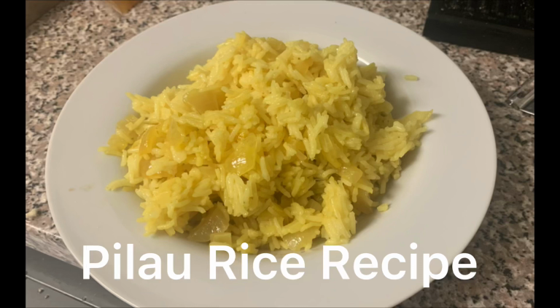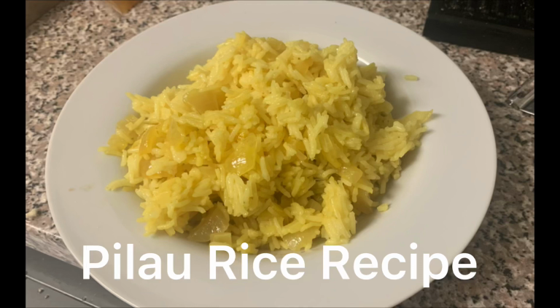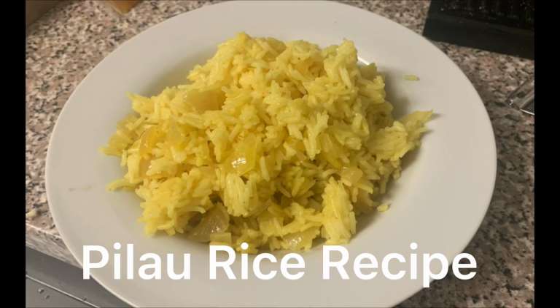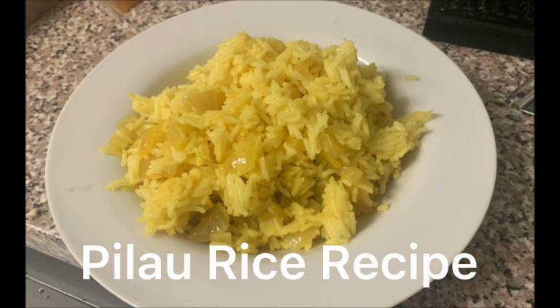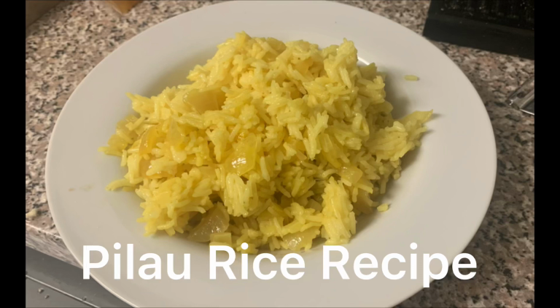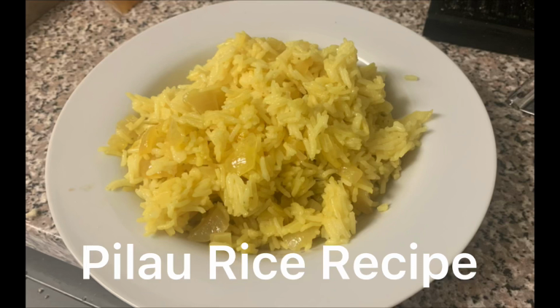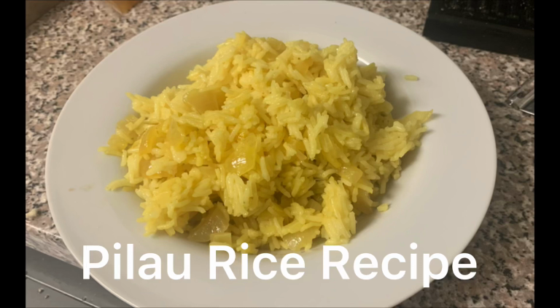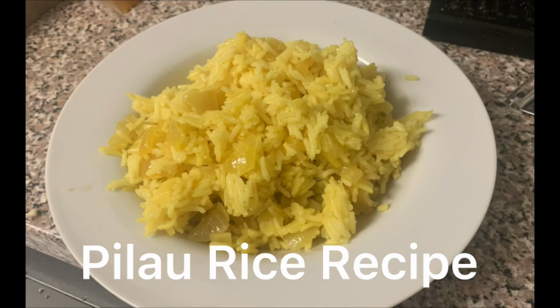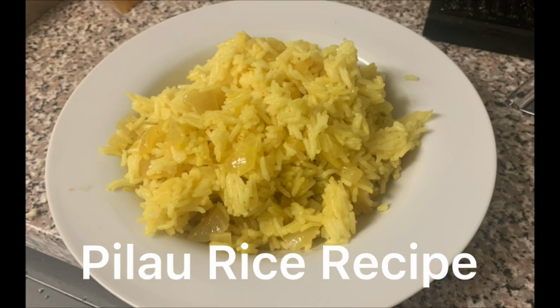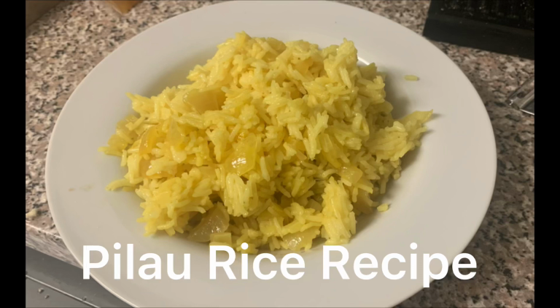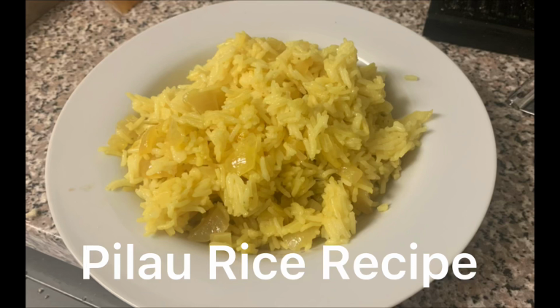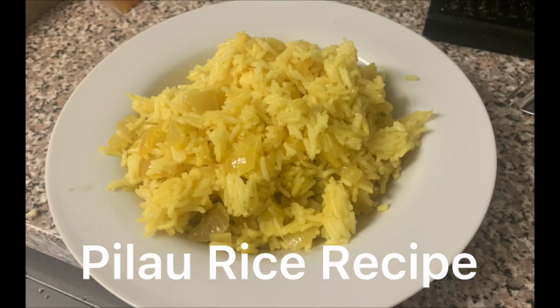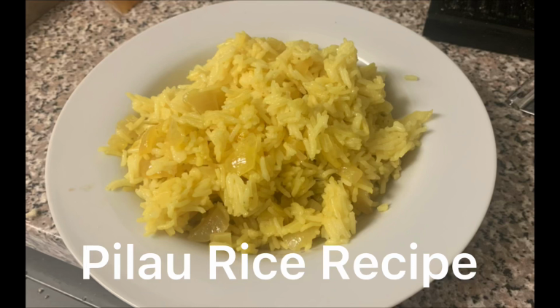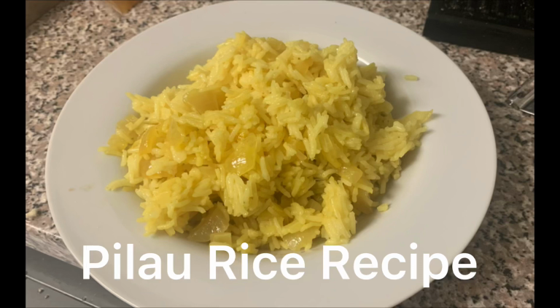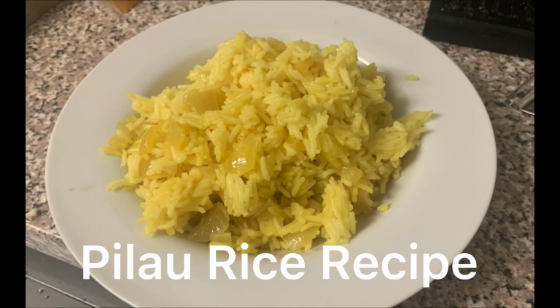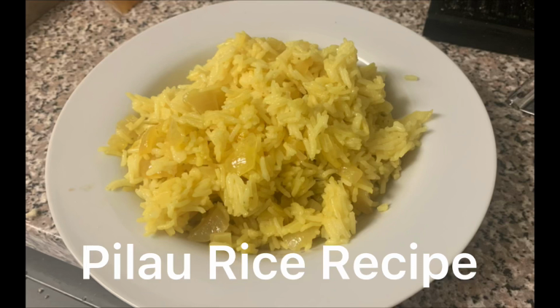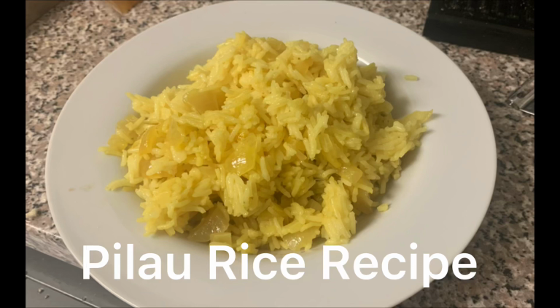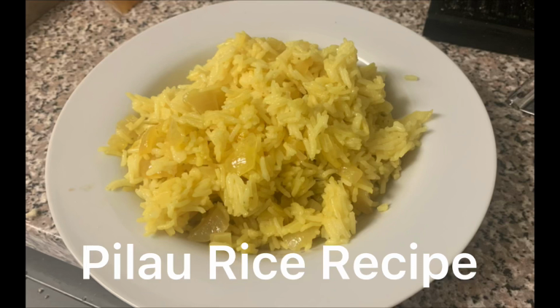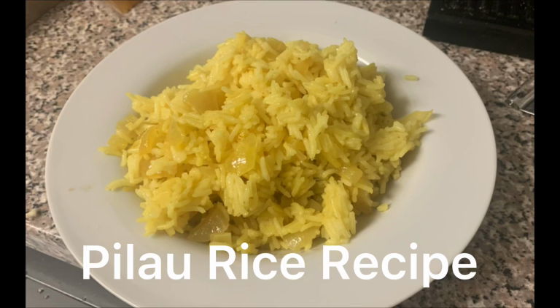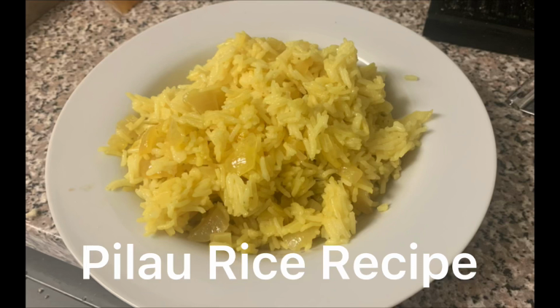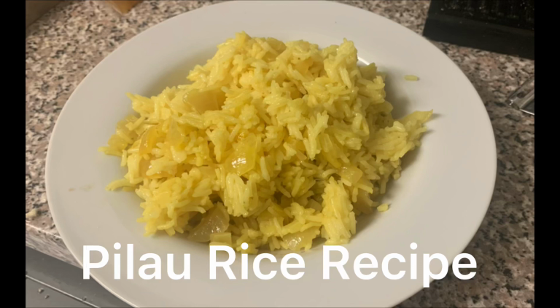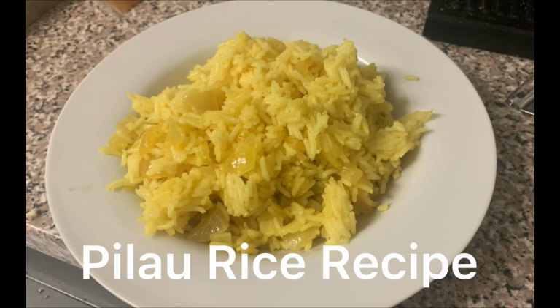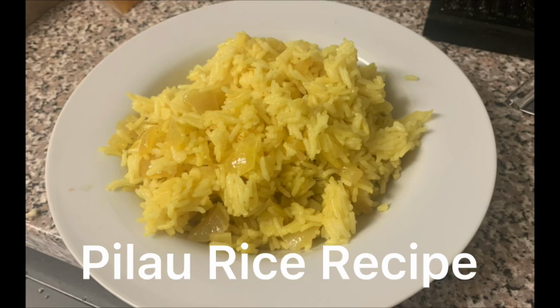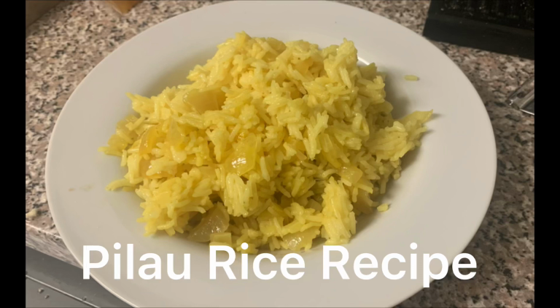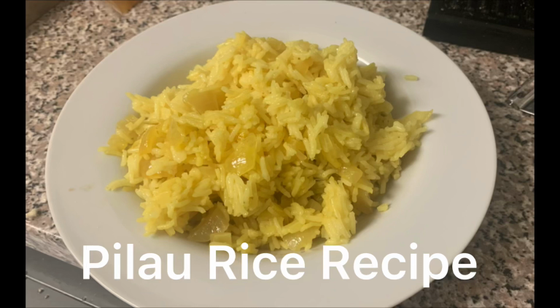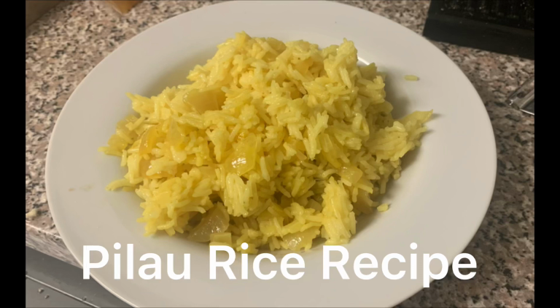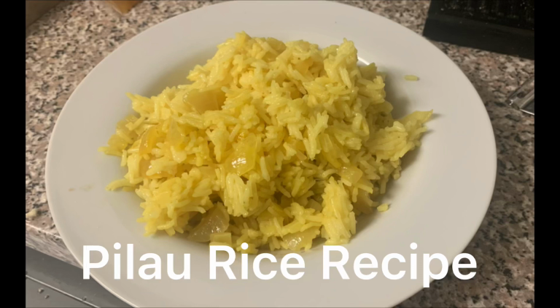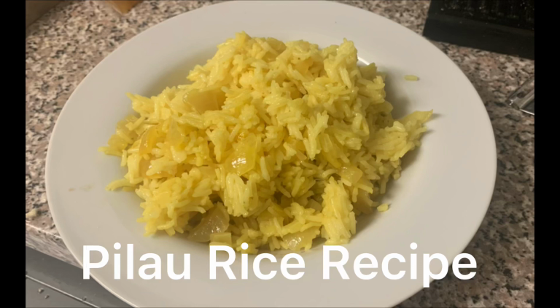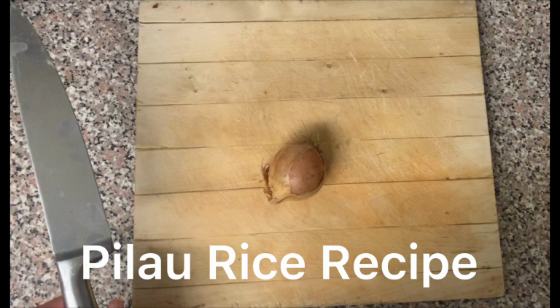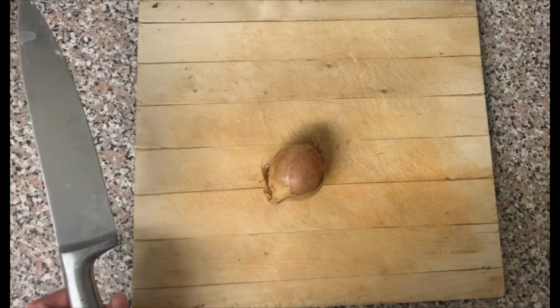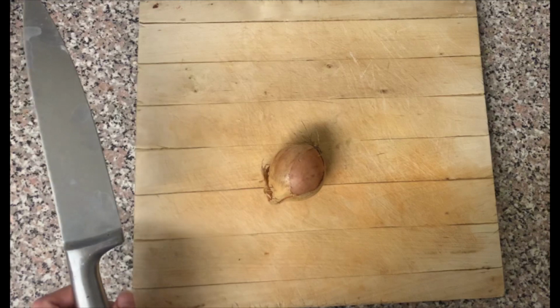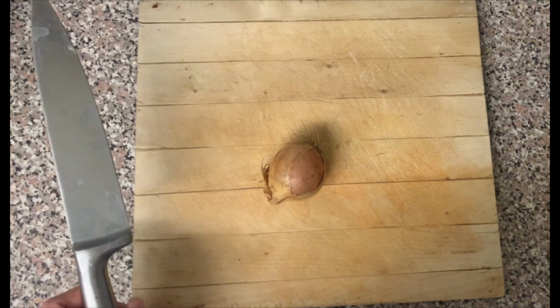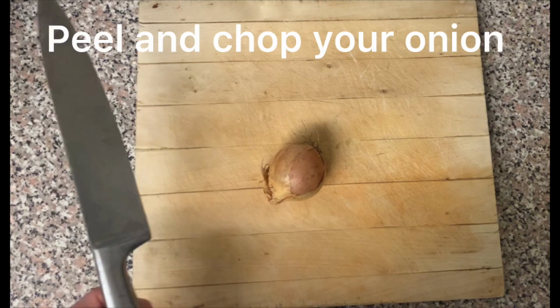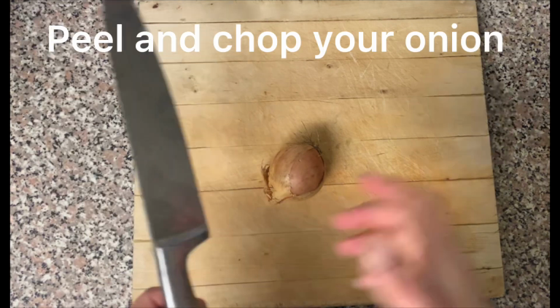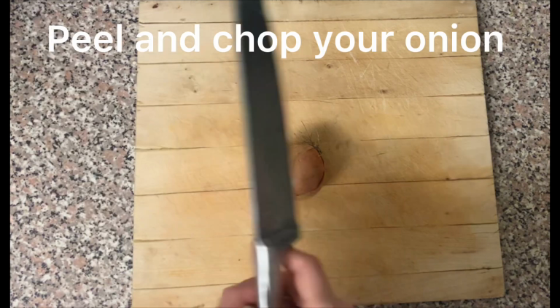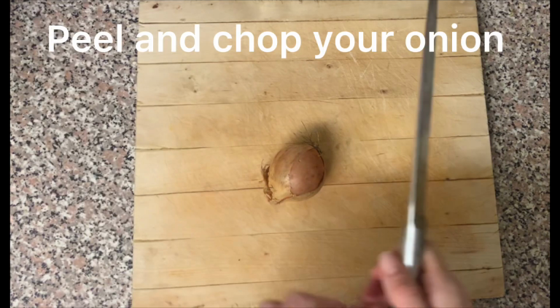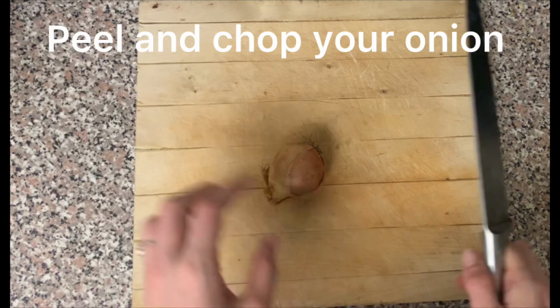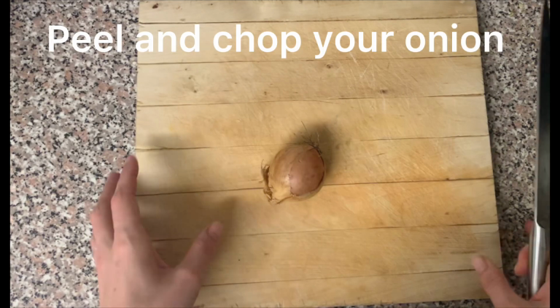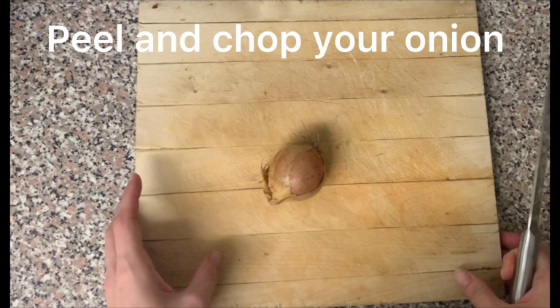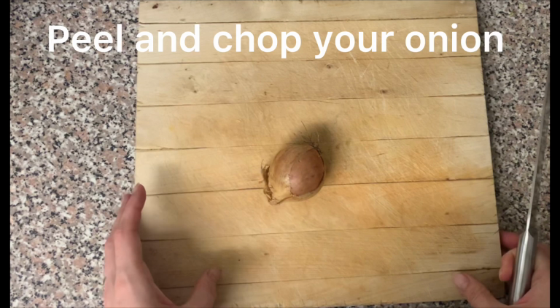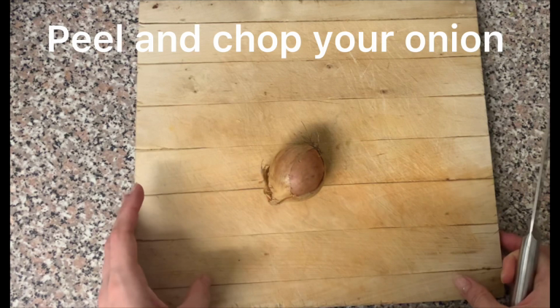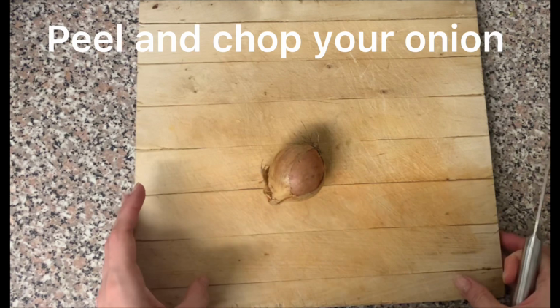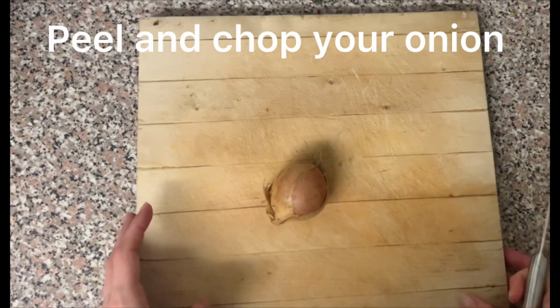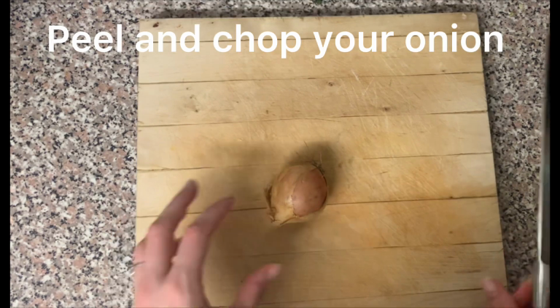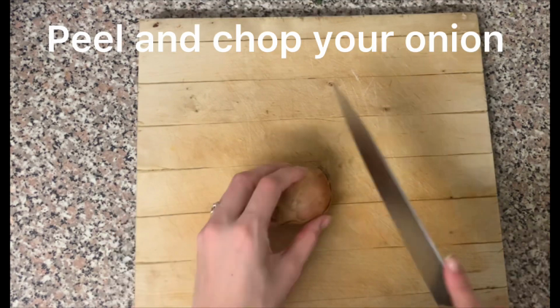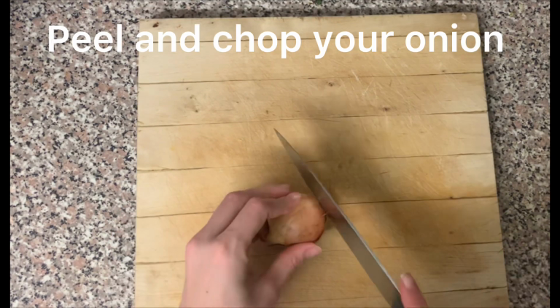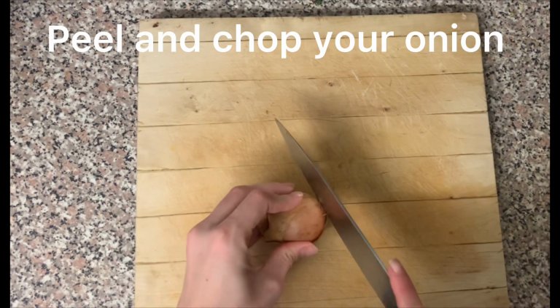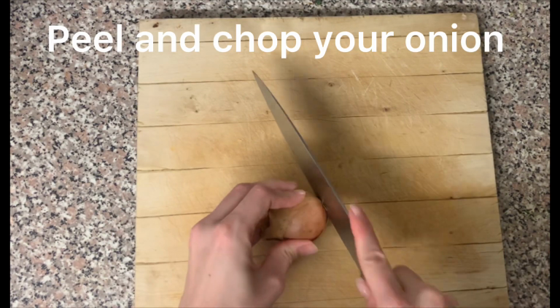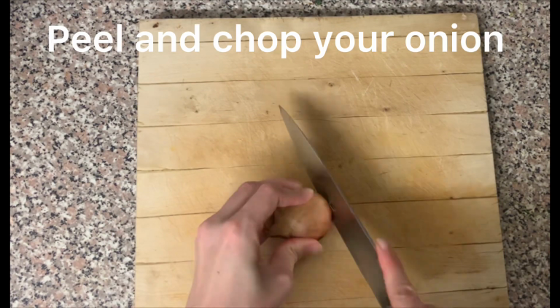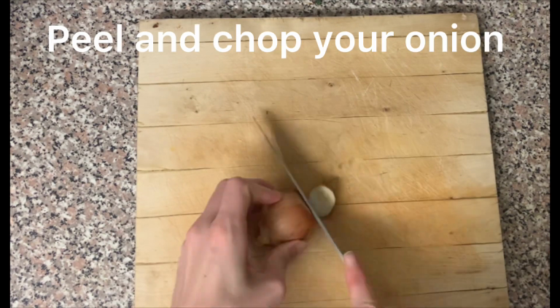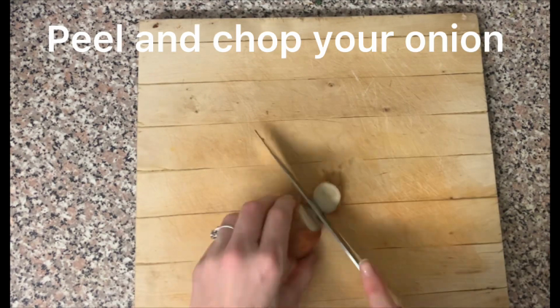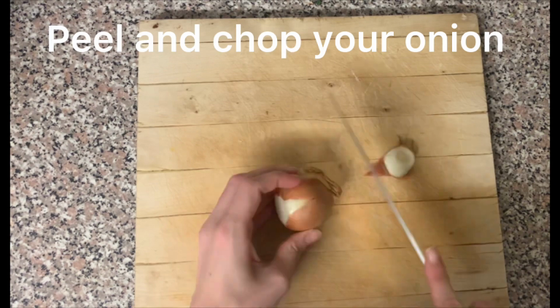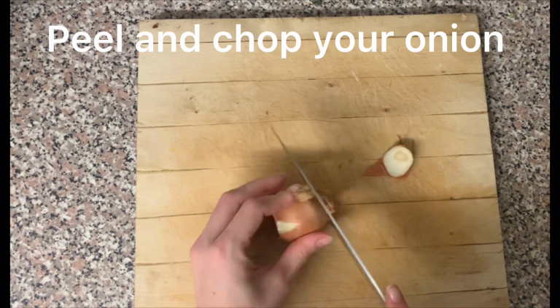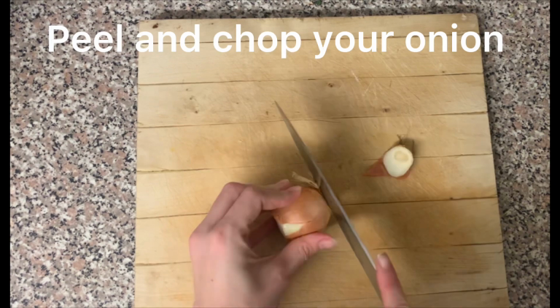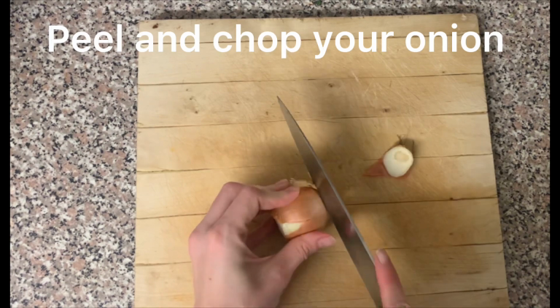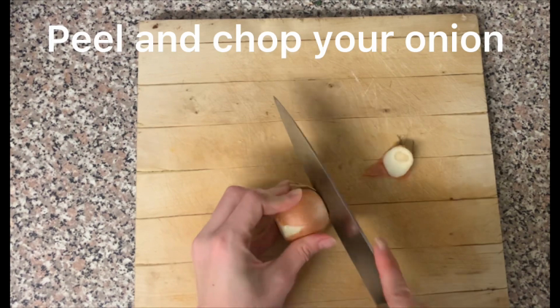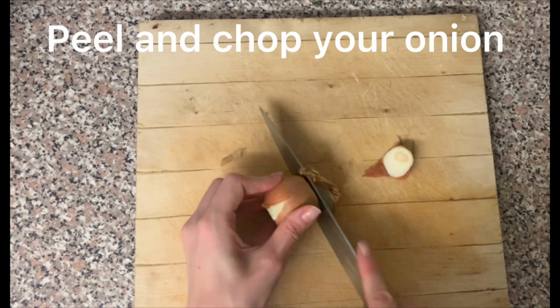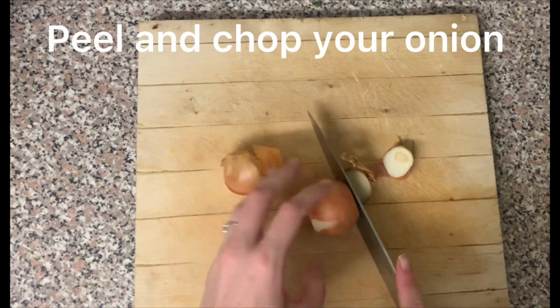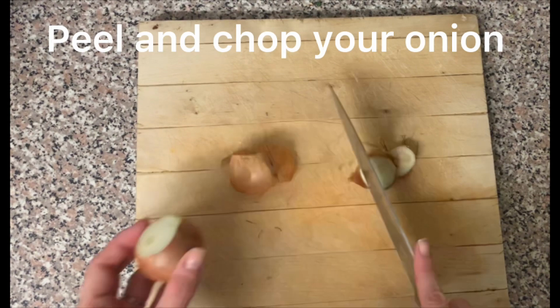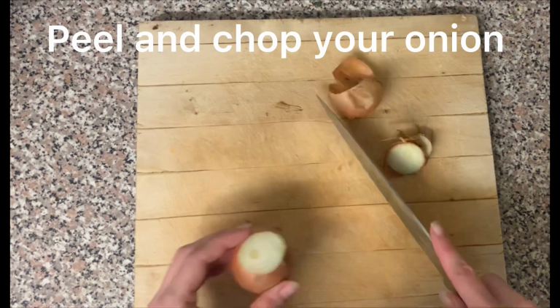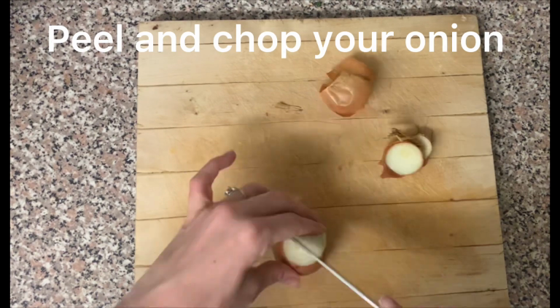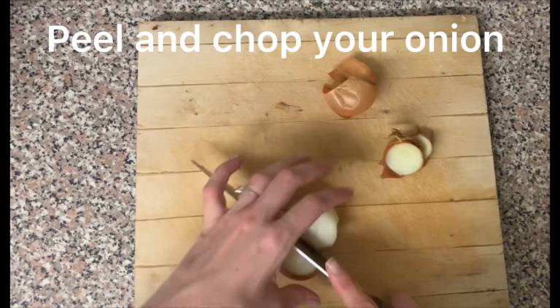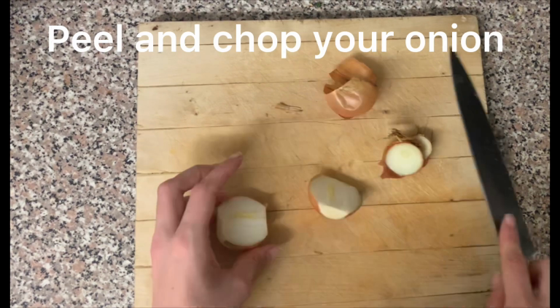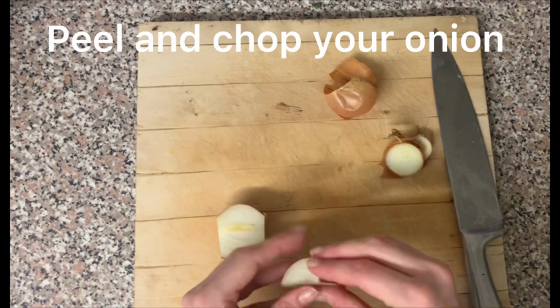Today we are making easy pilau rice. Firstly, peel and chop one small onion.